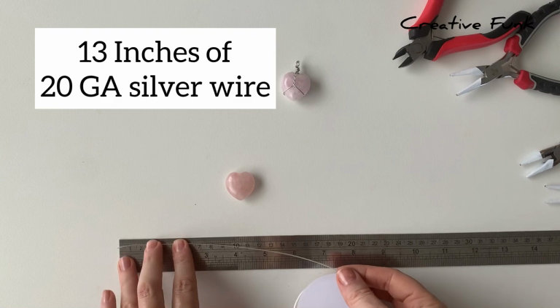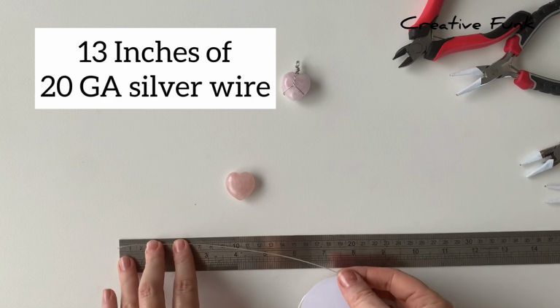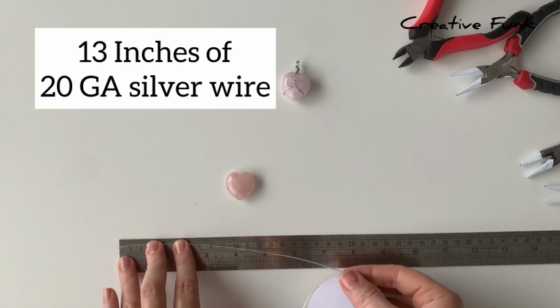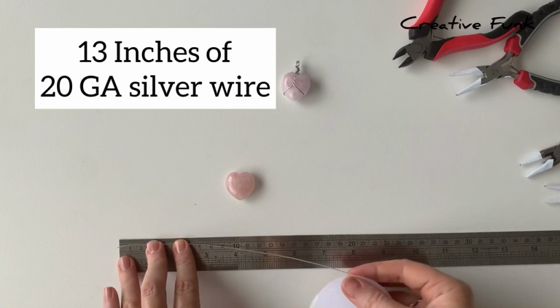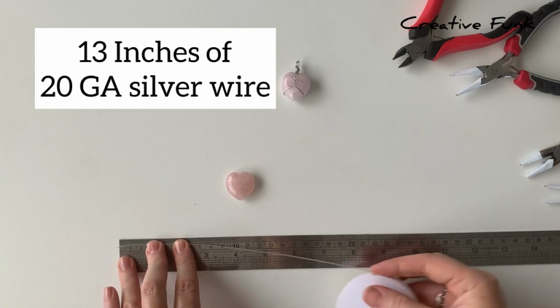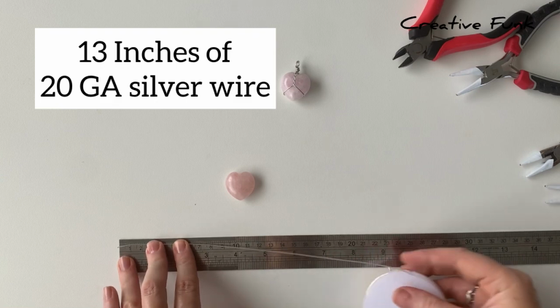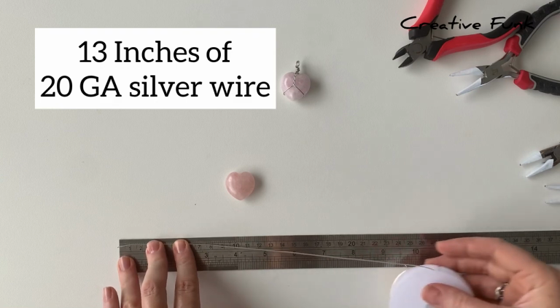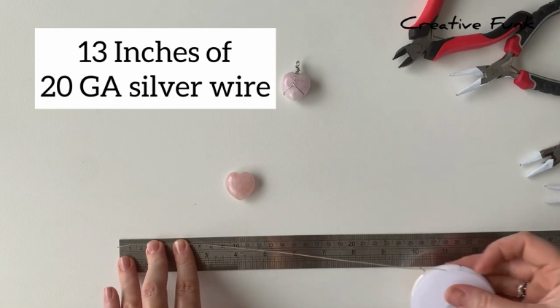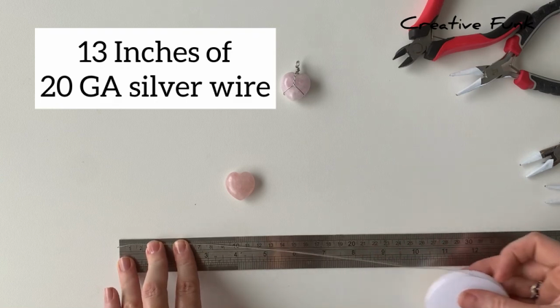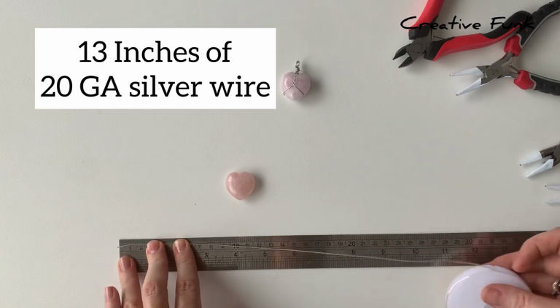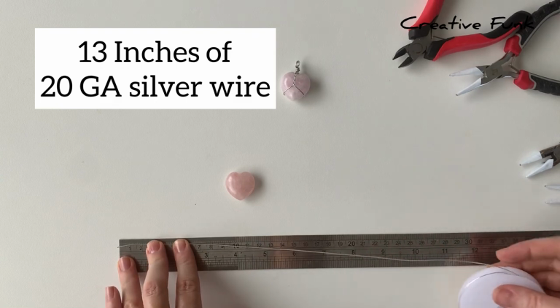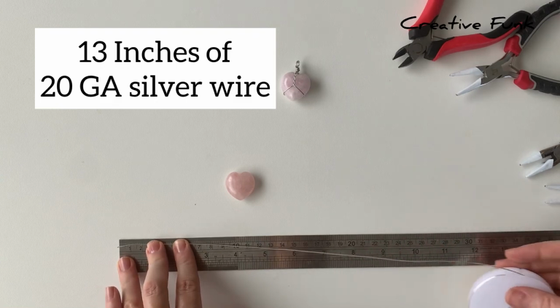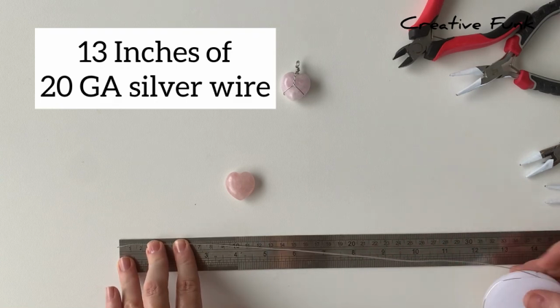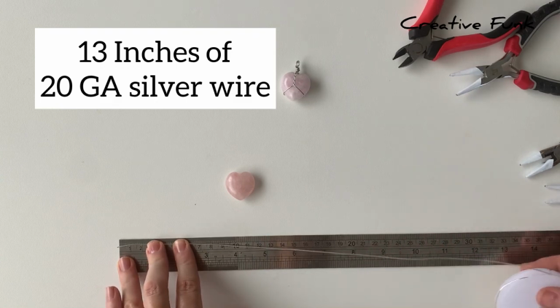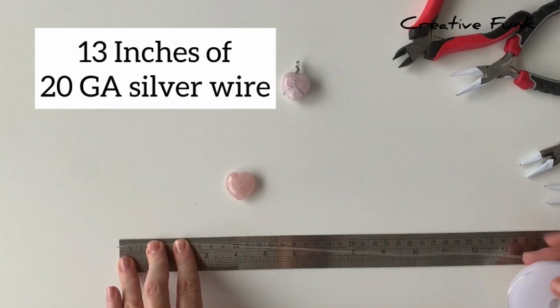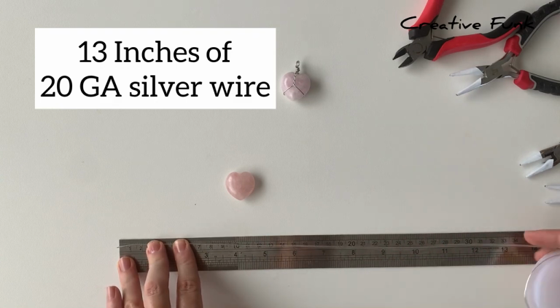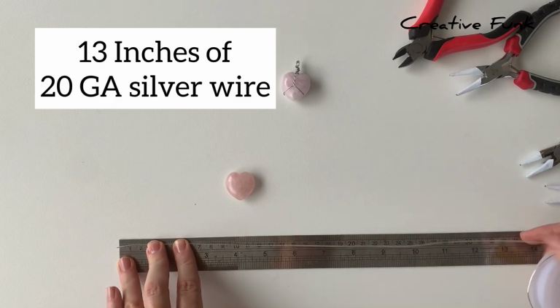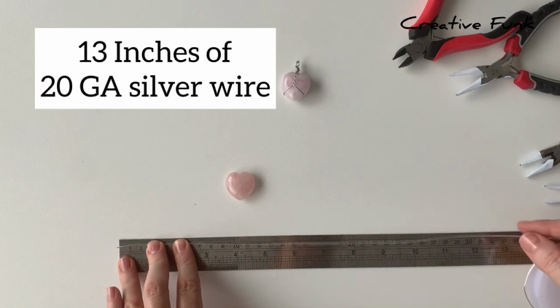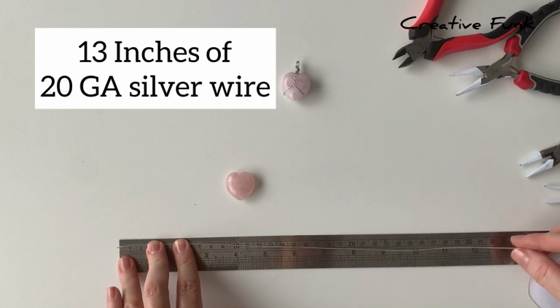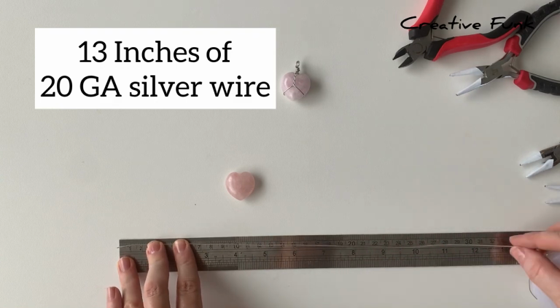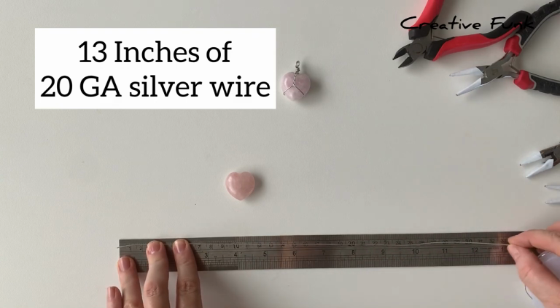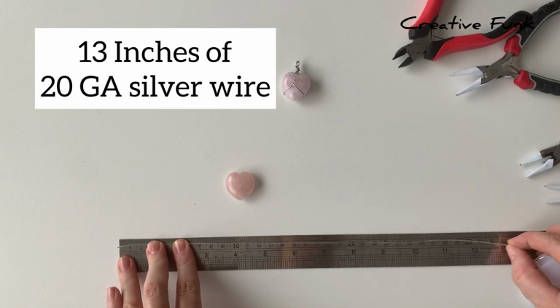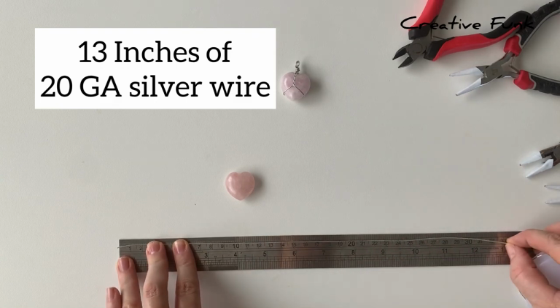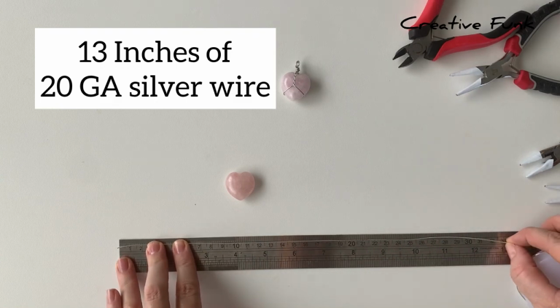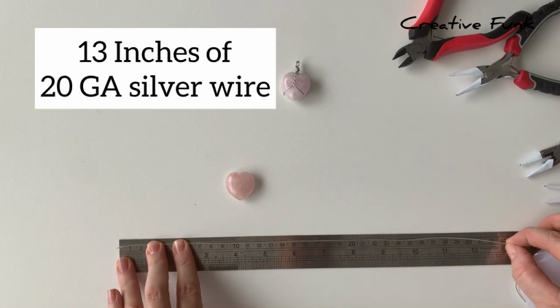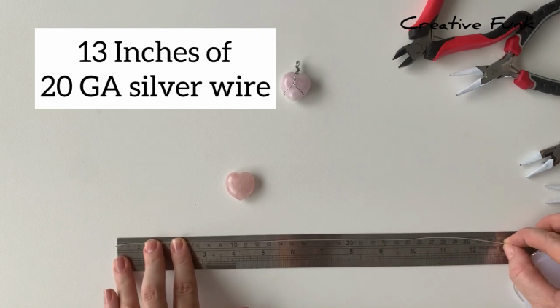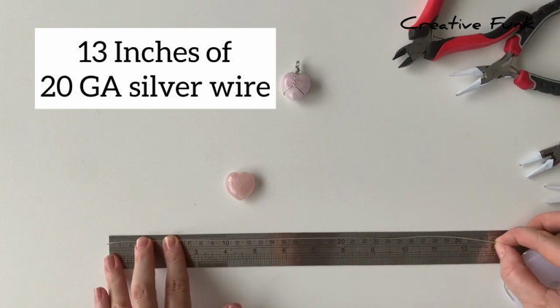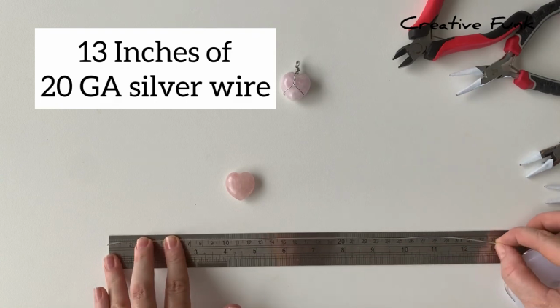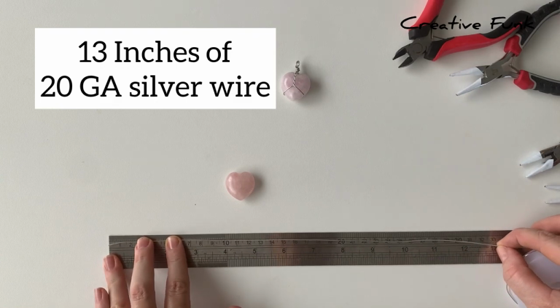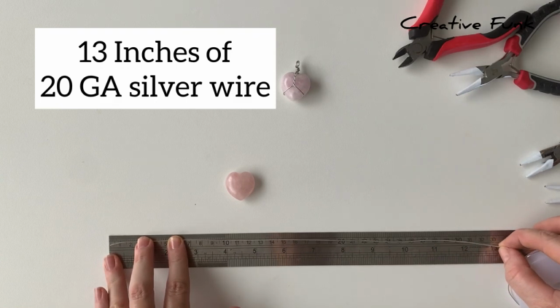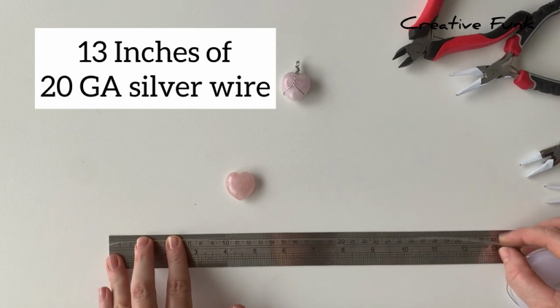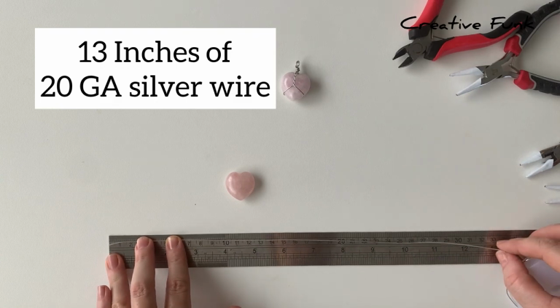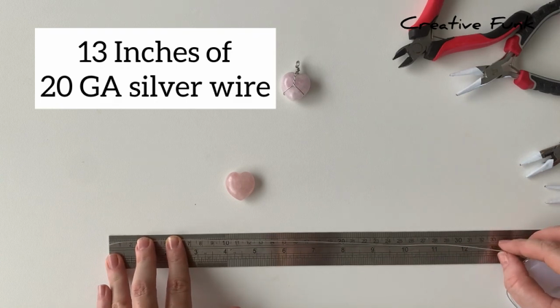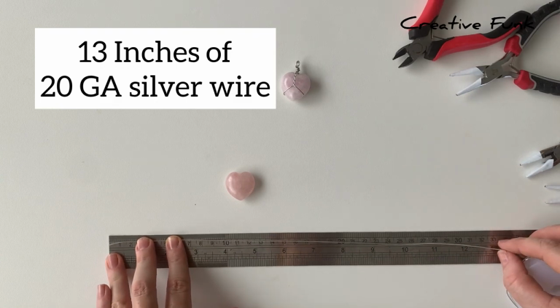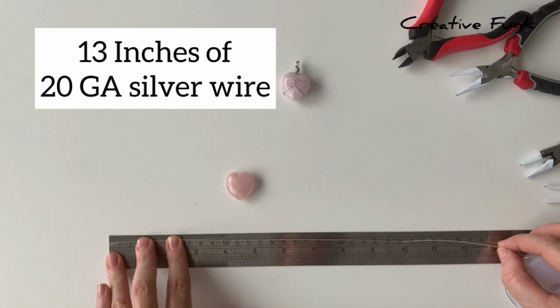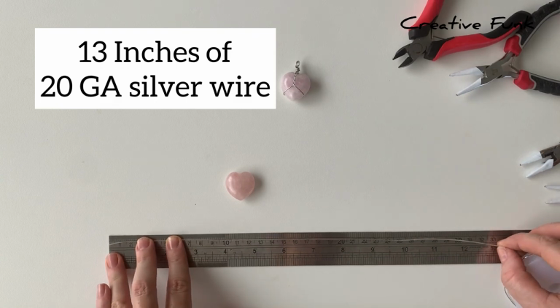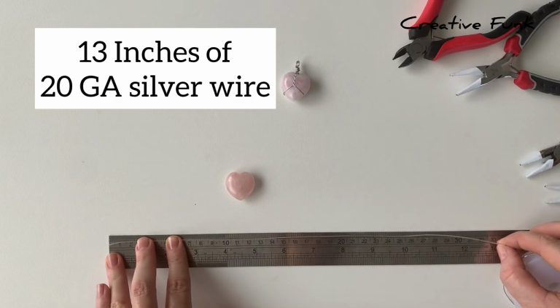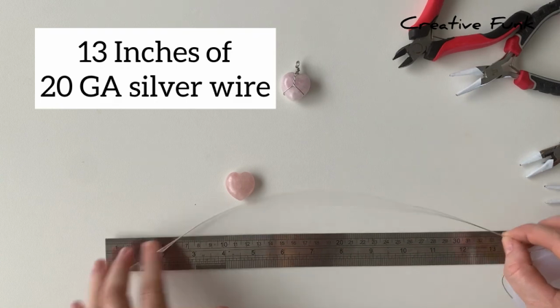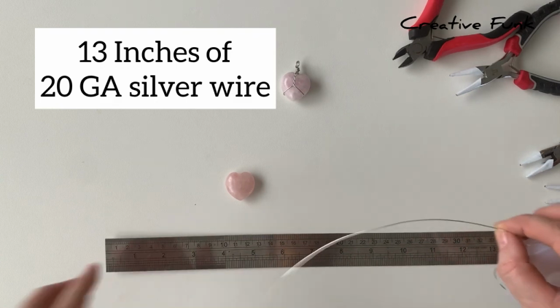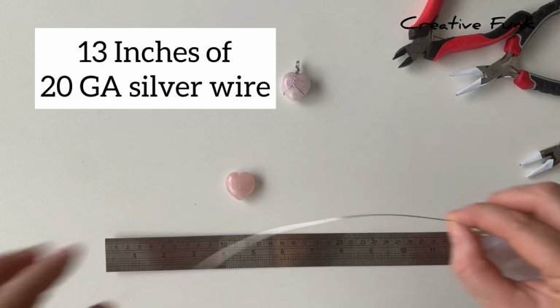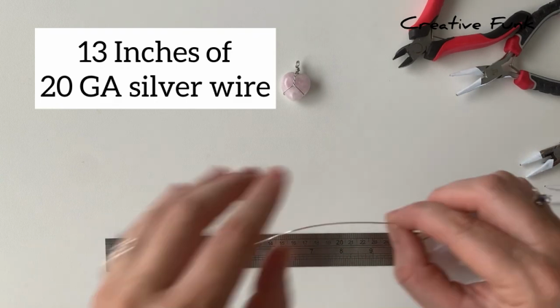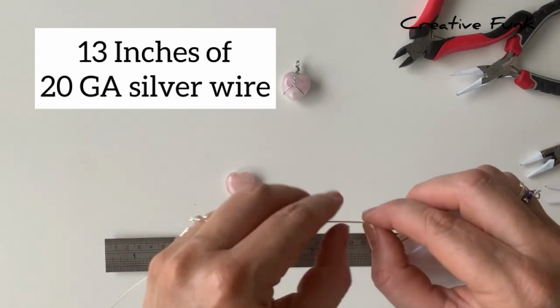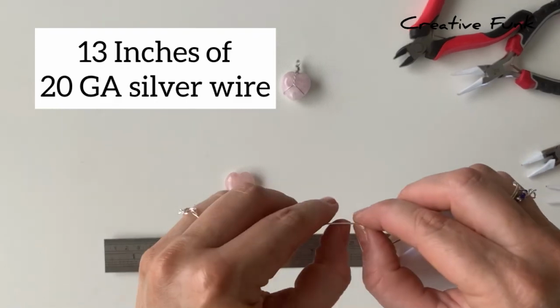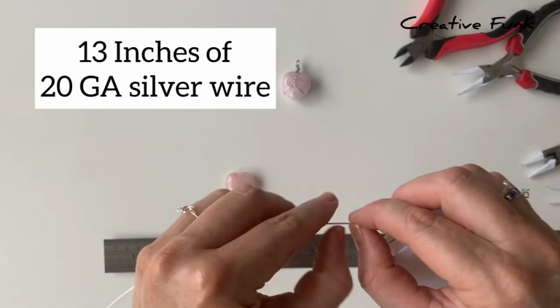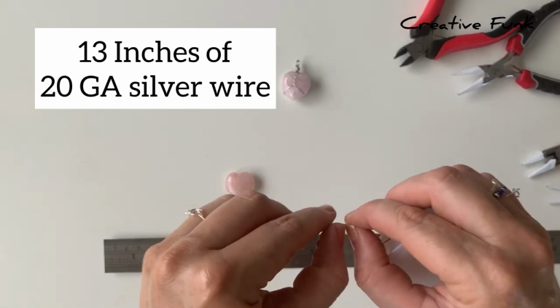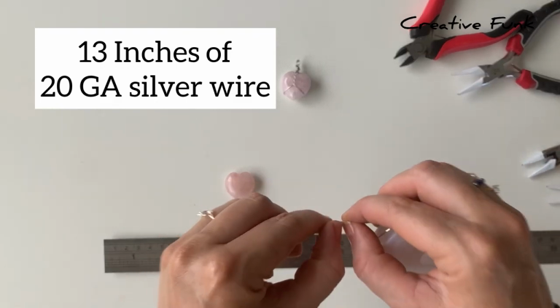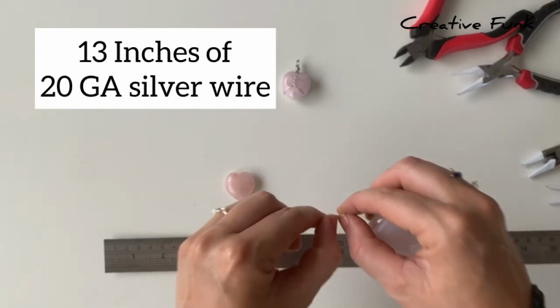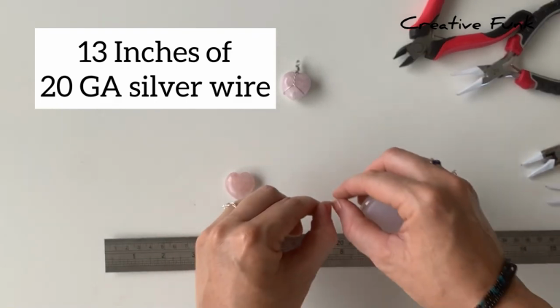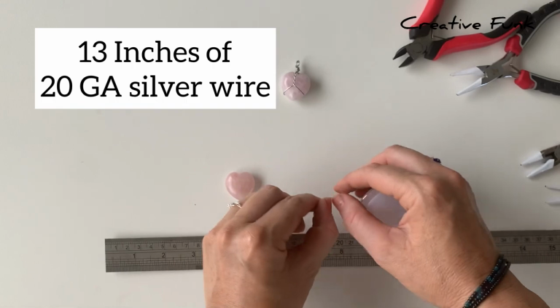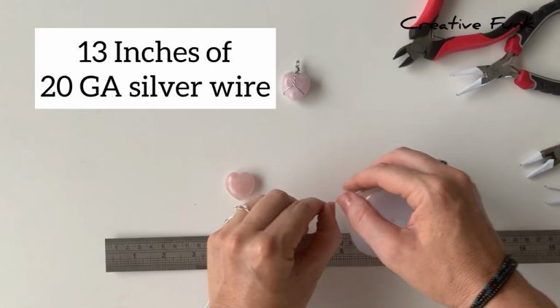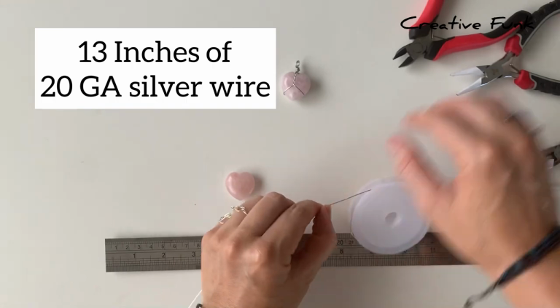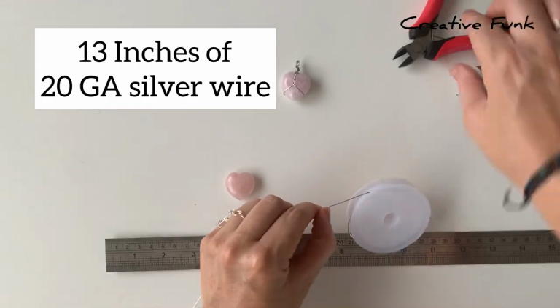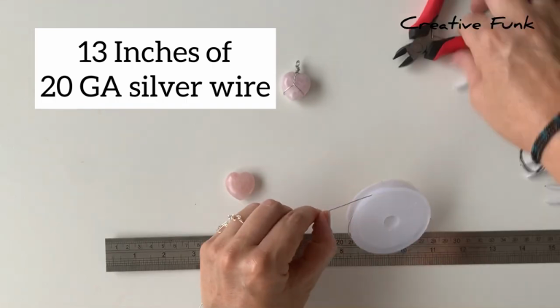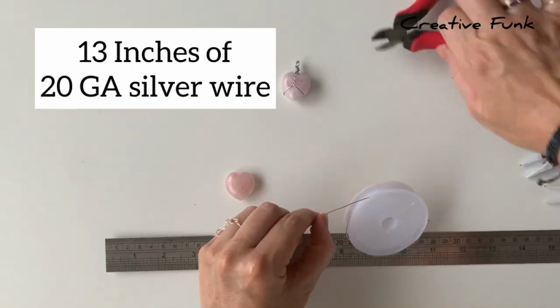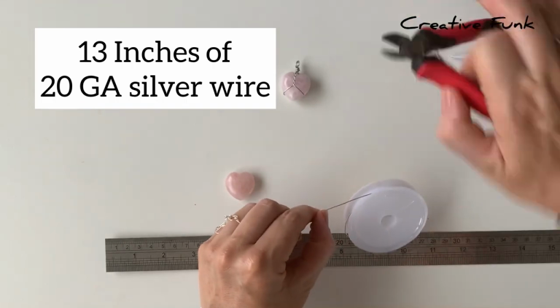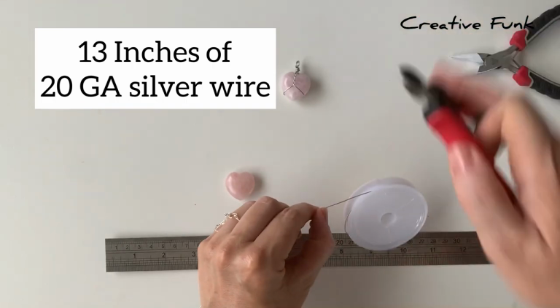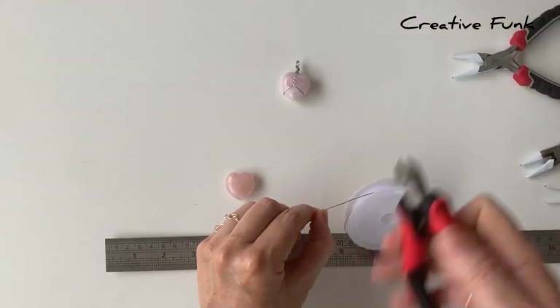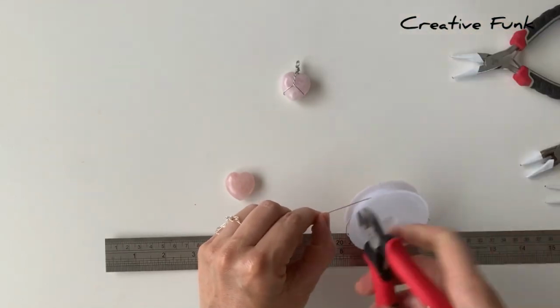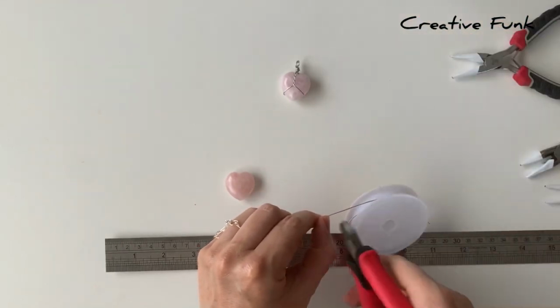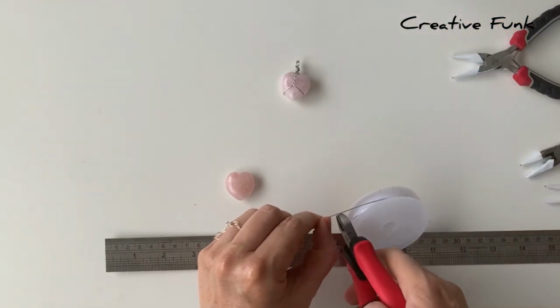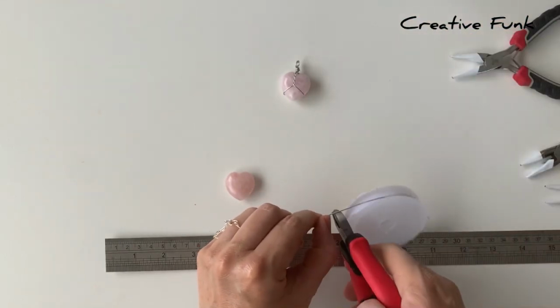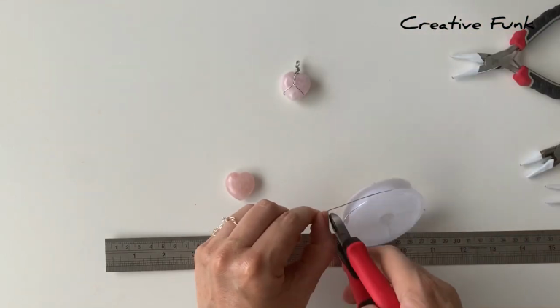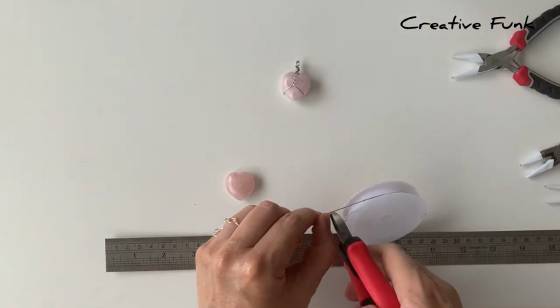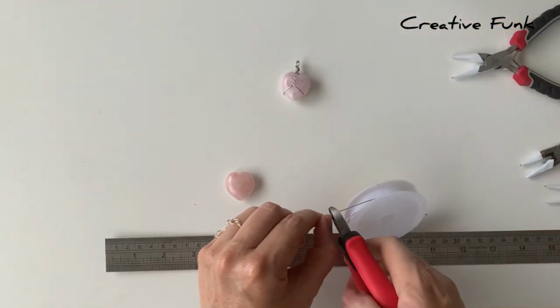For this wrap we need 13 inches of 20 gauge silver wire. I just start by measuring that out and cutting it.